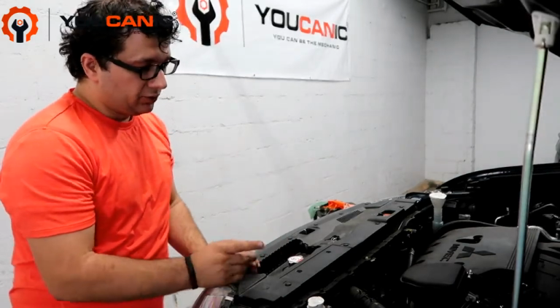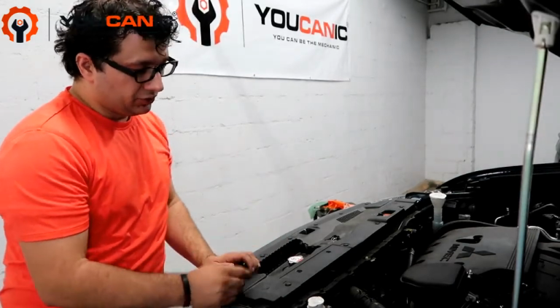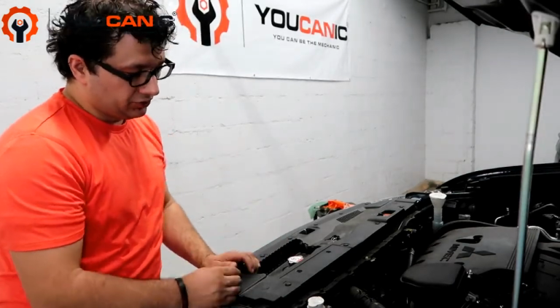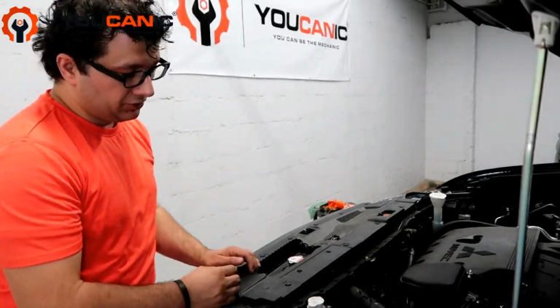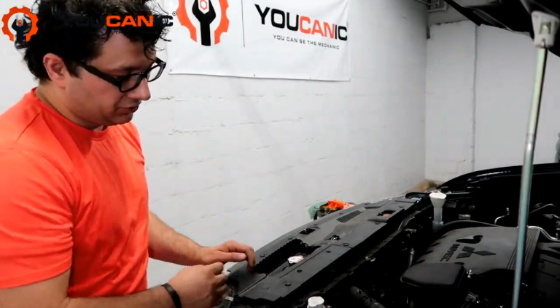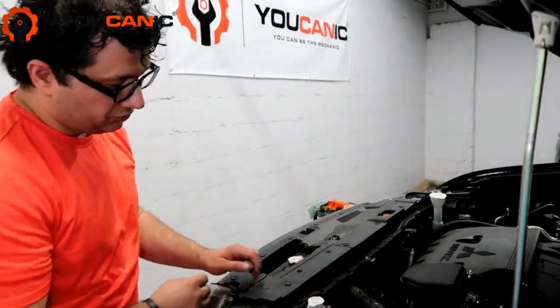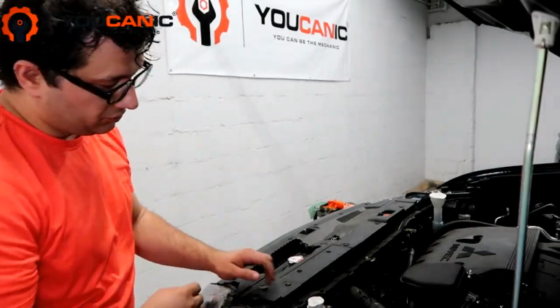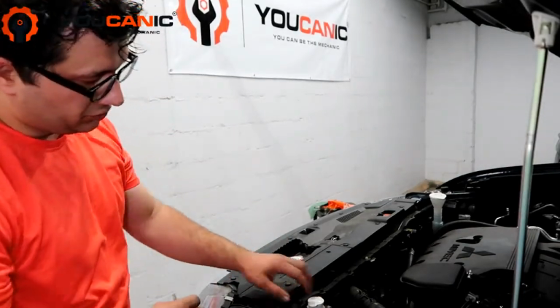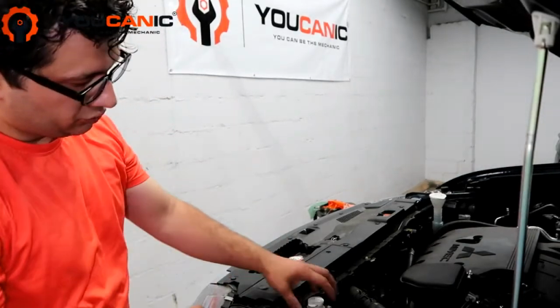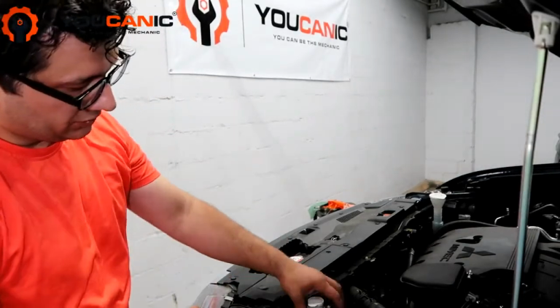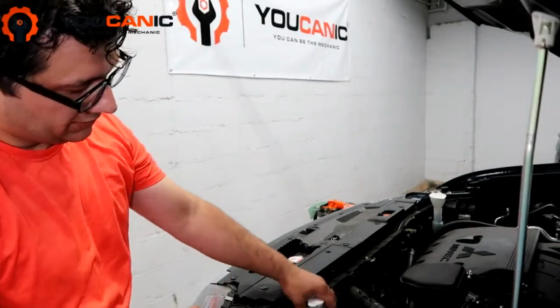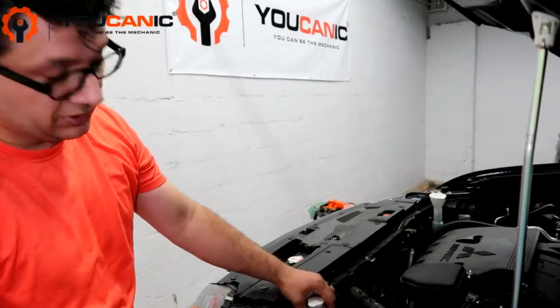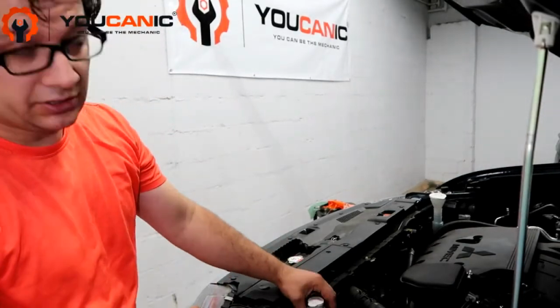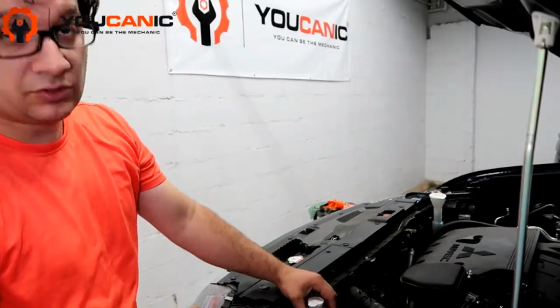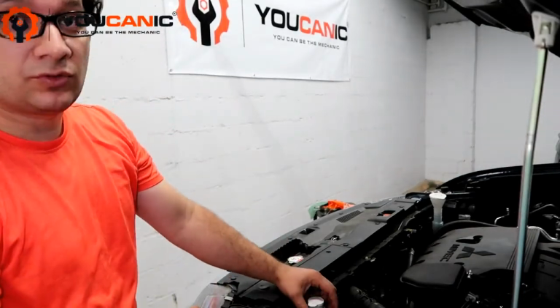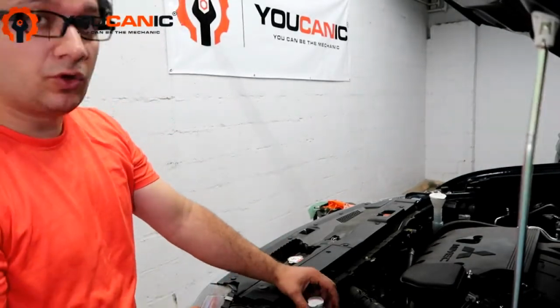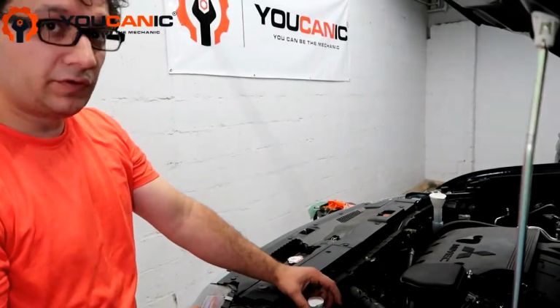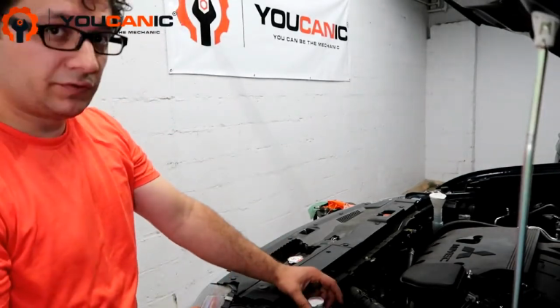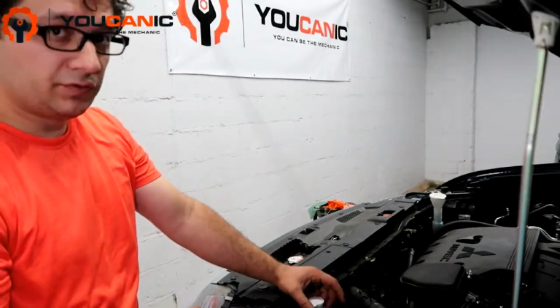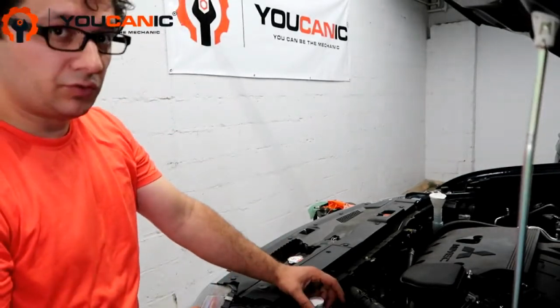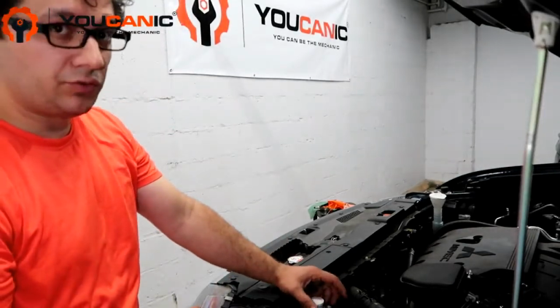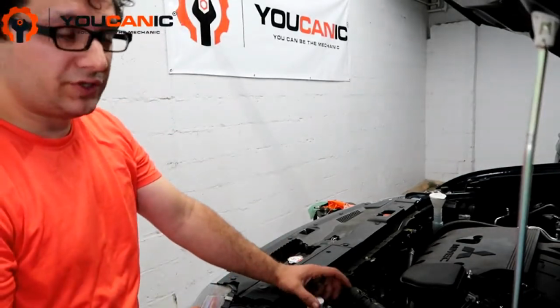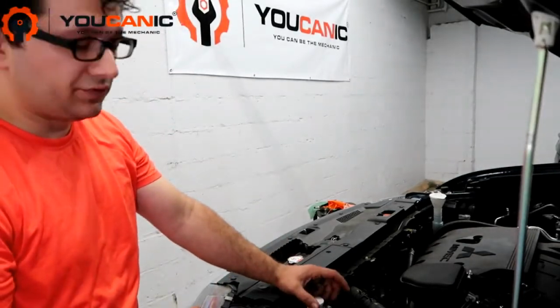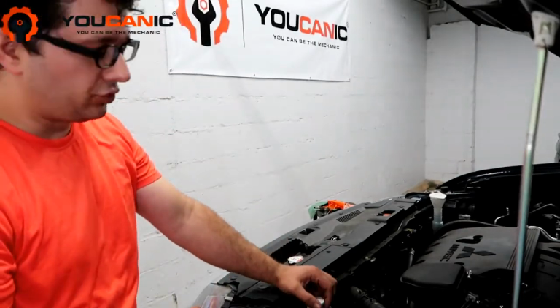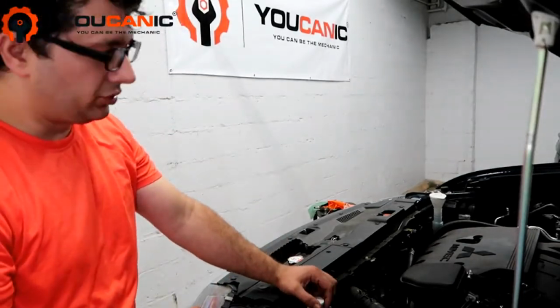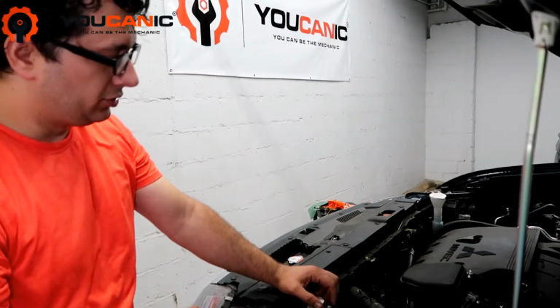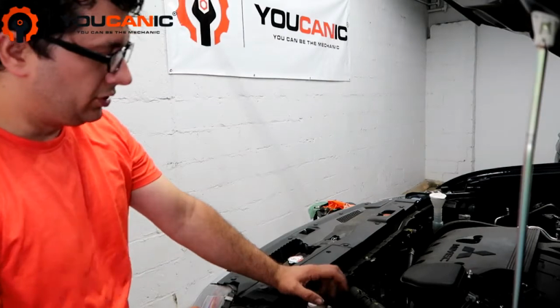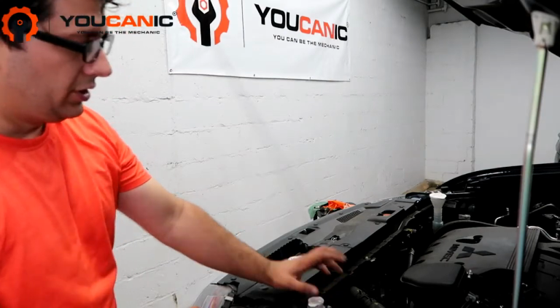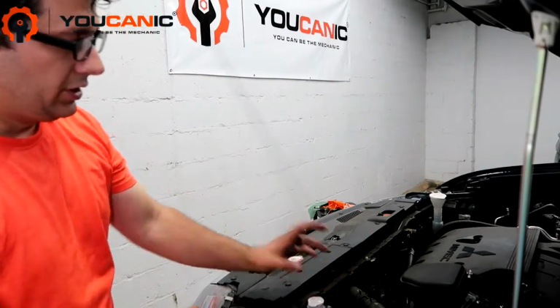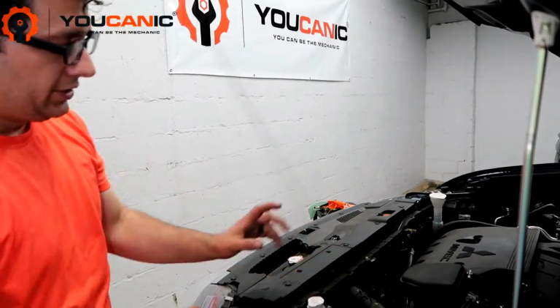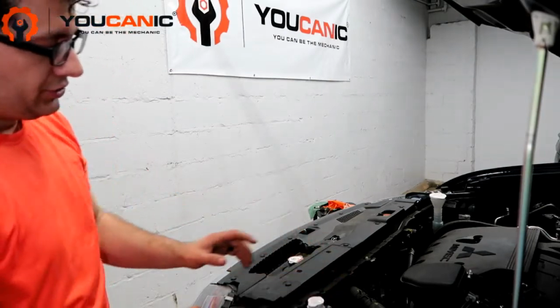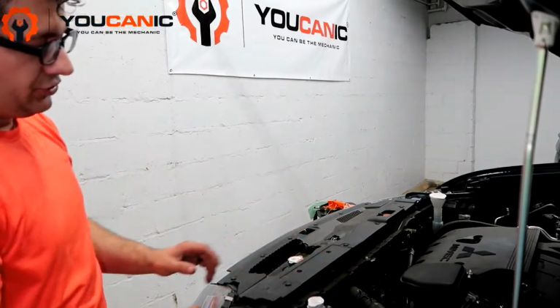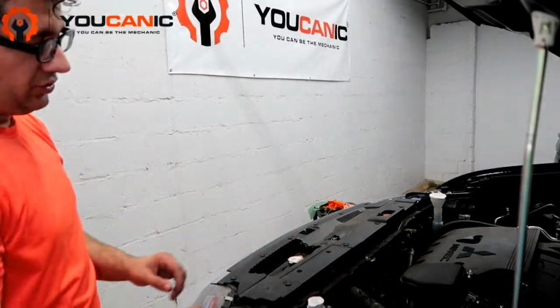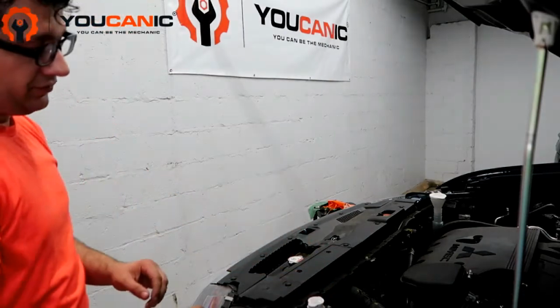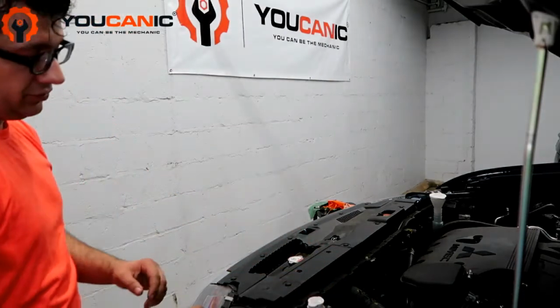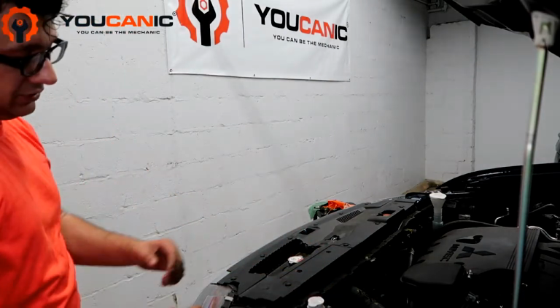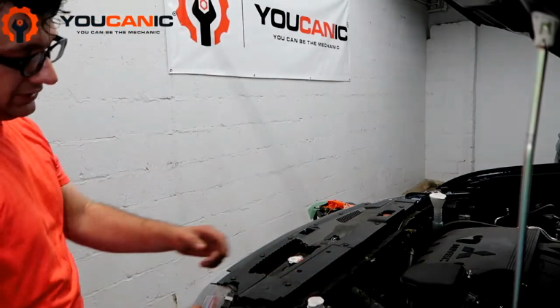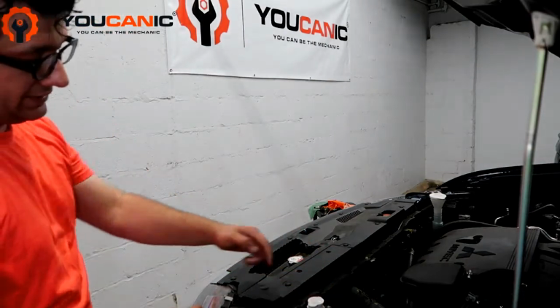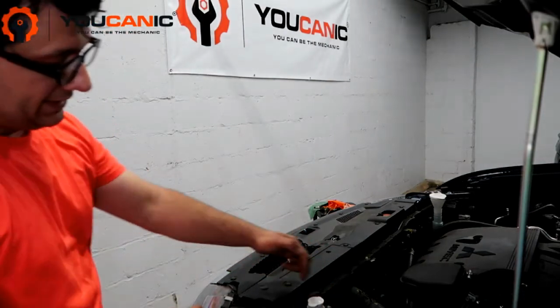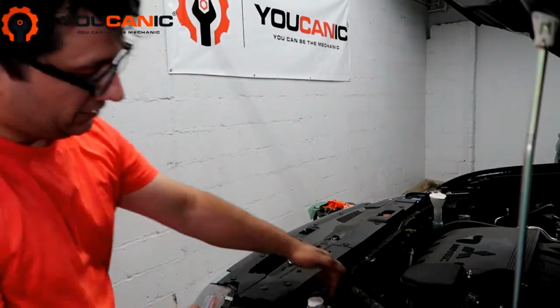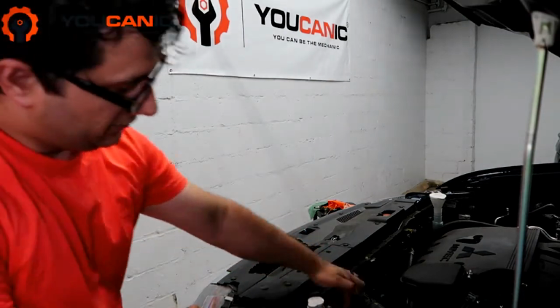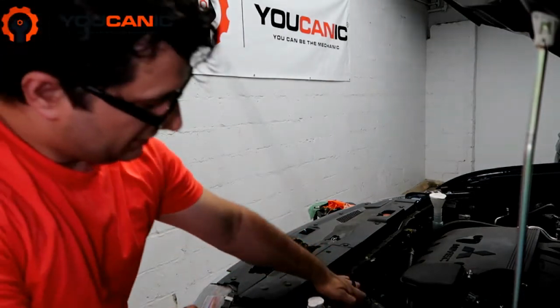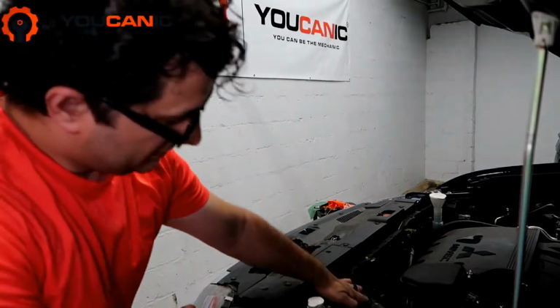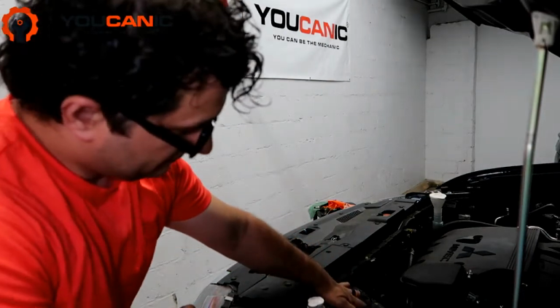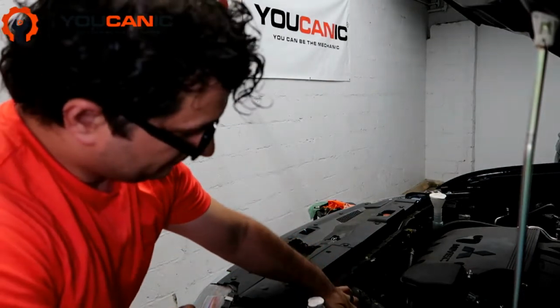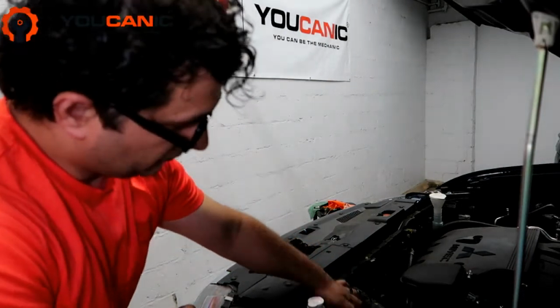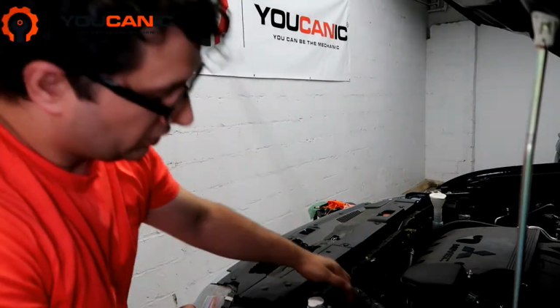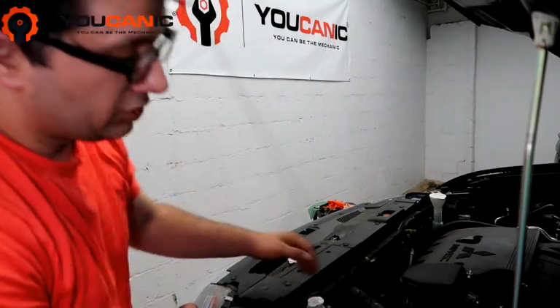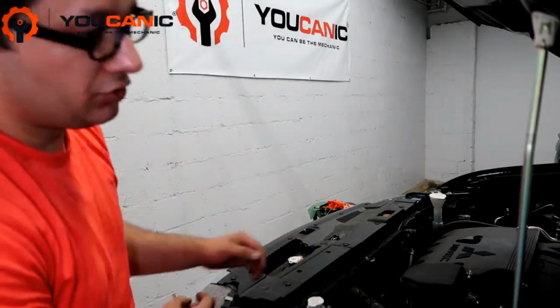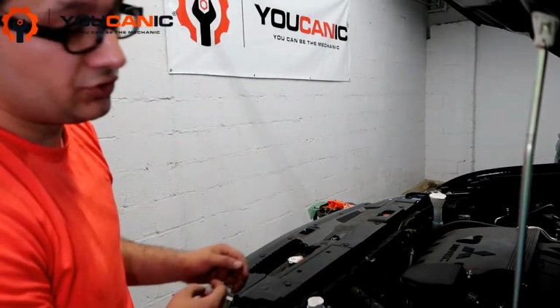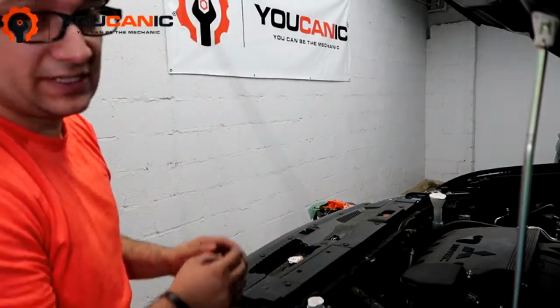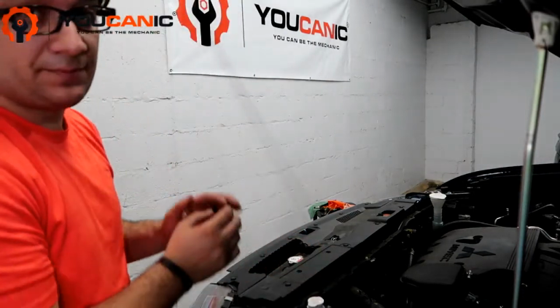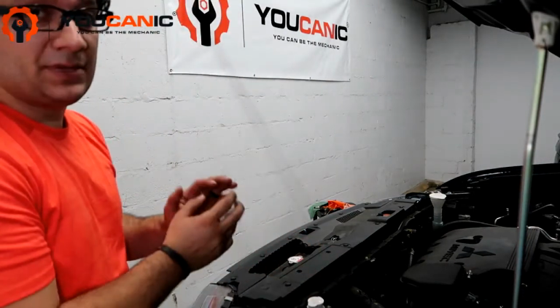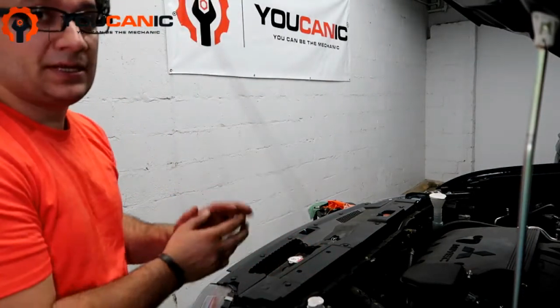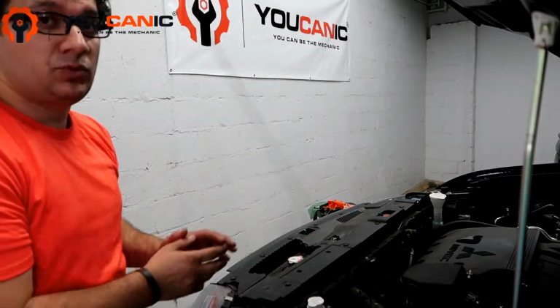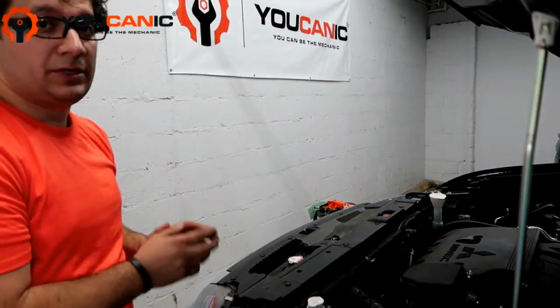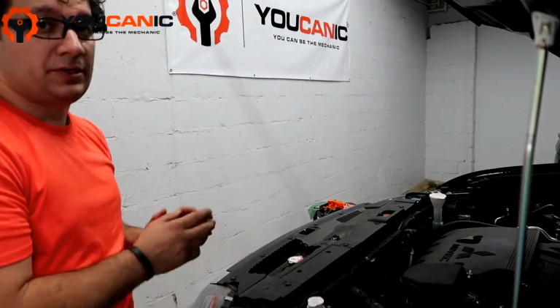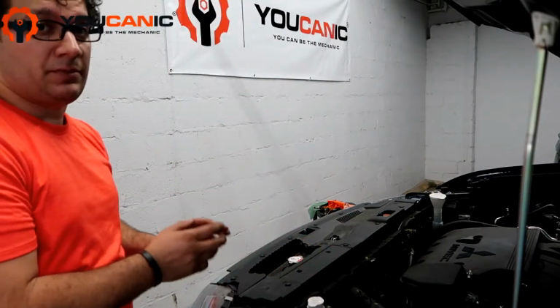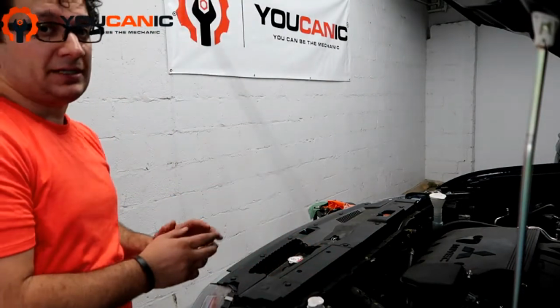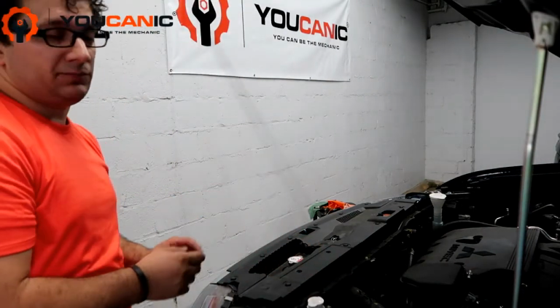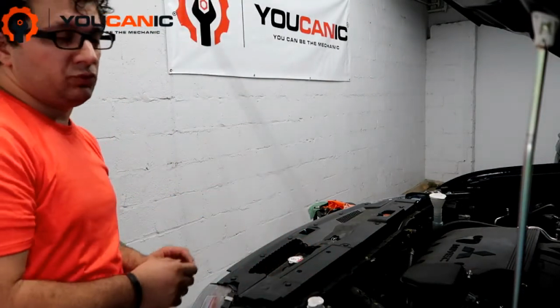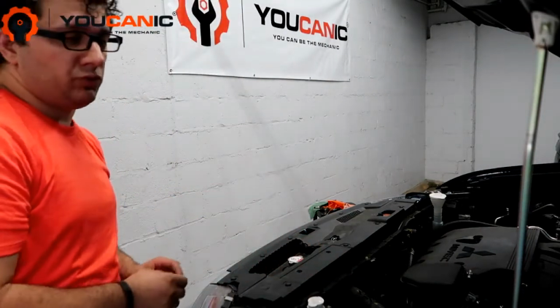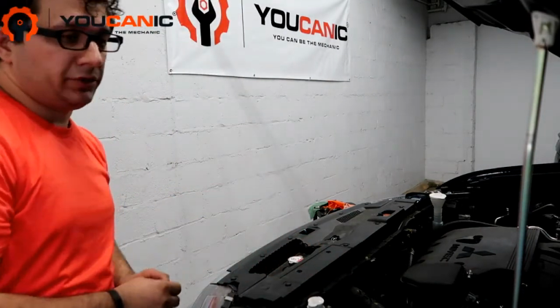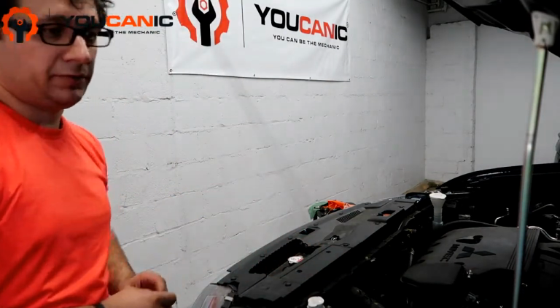What you need to do is come here to the overflow reservoir. If you look at the side of this, you'll see a minimum and a maximum mark.